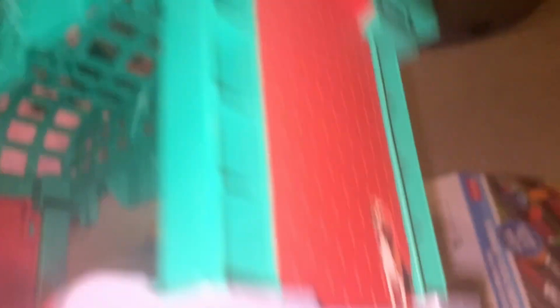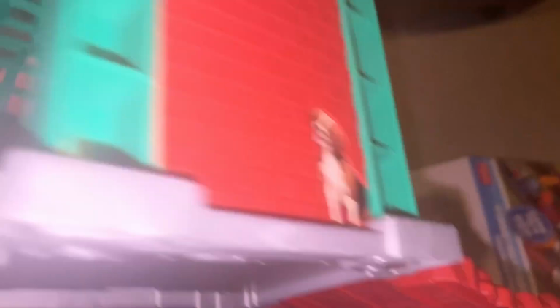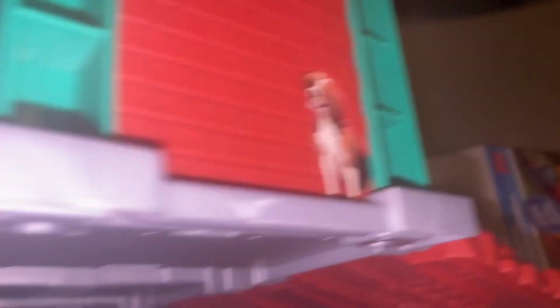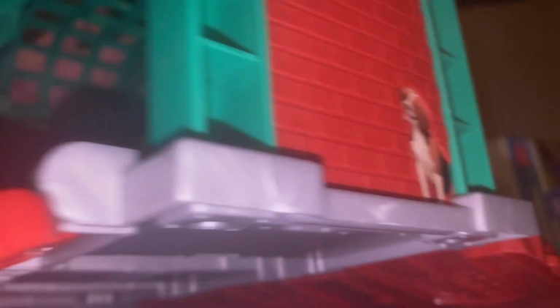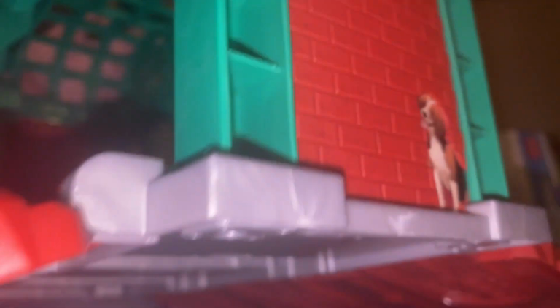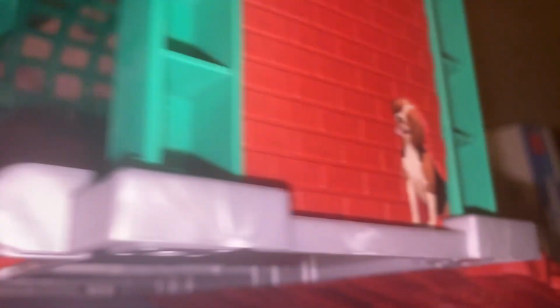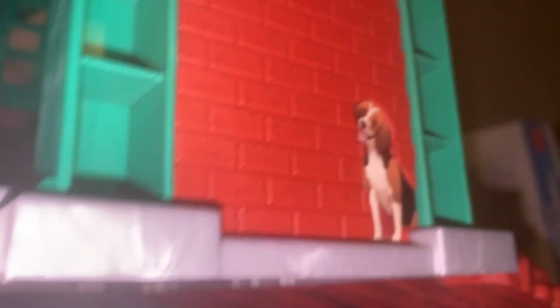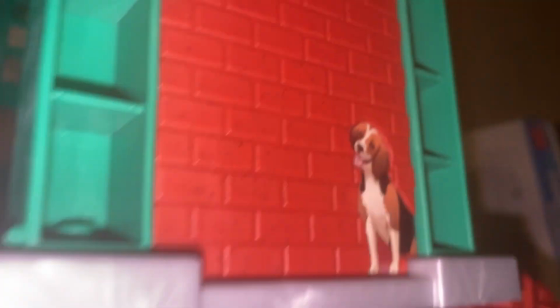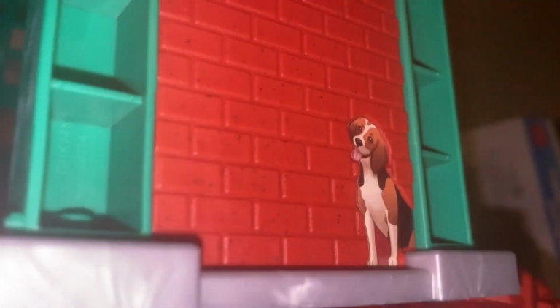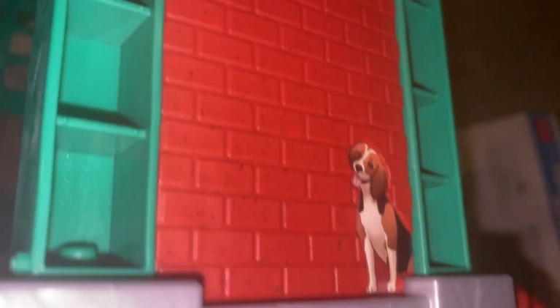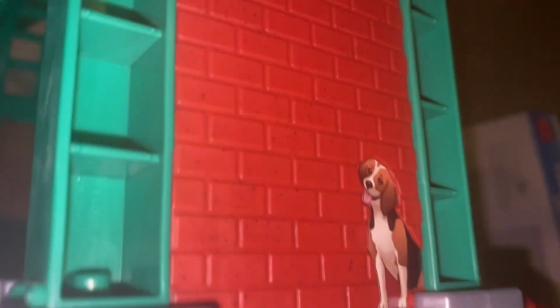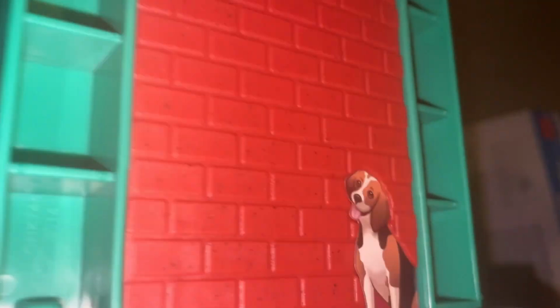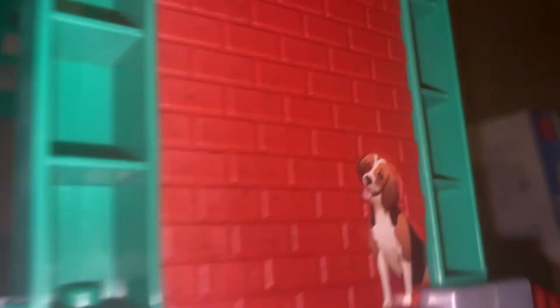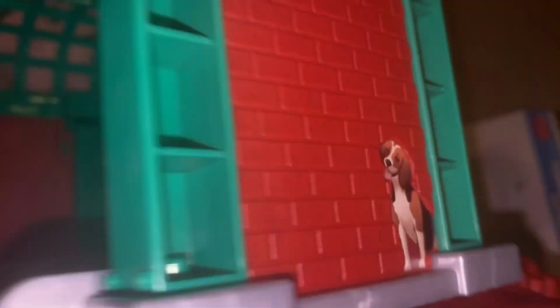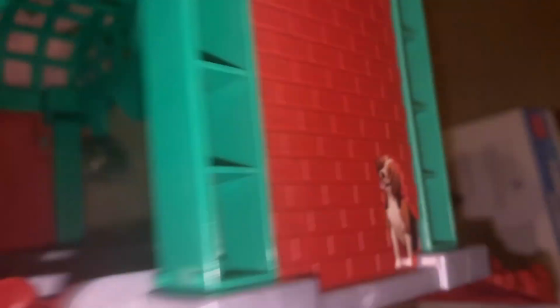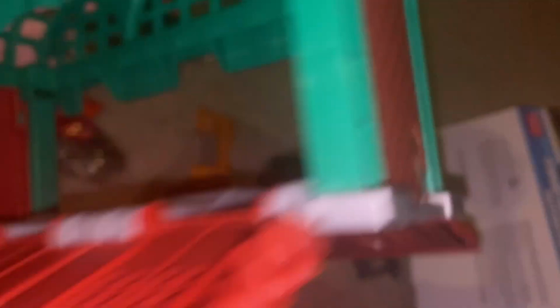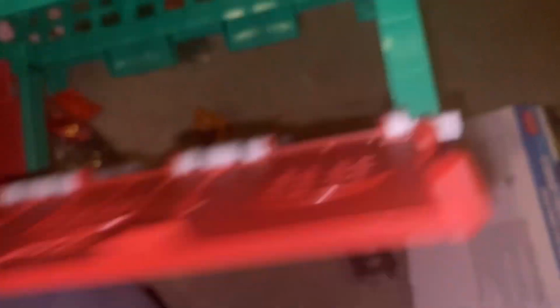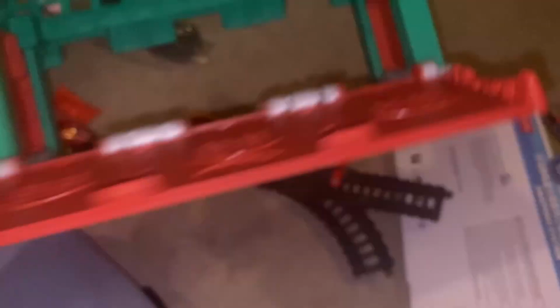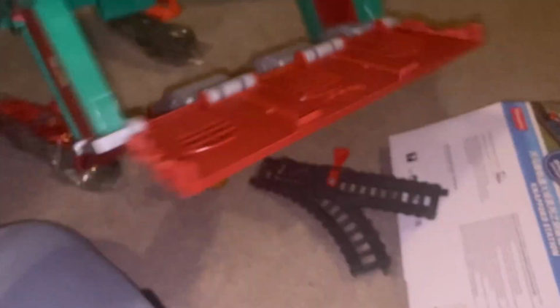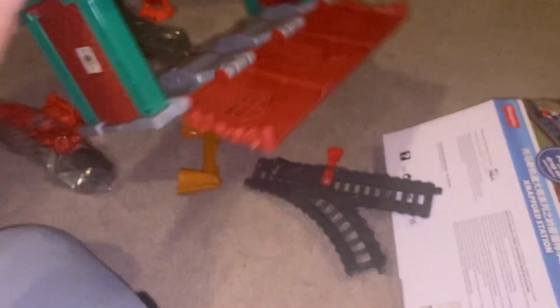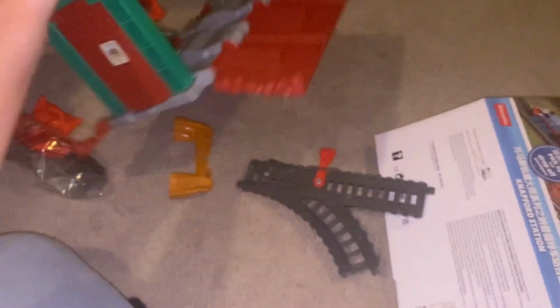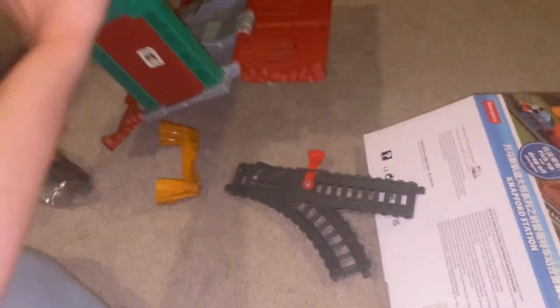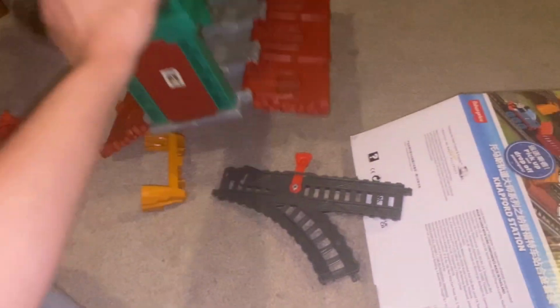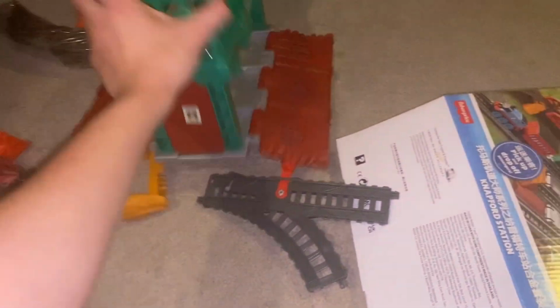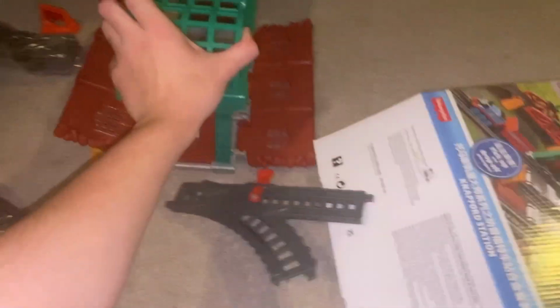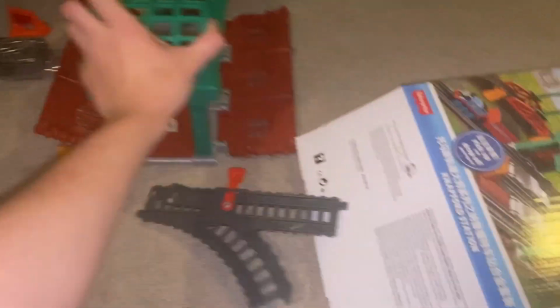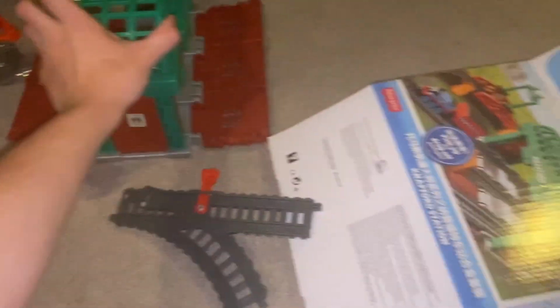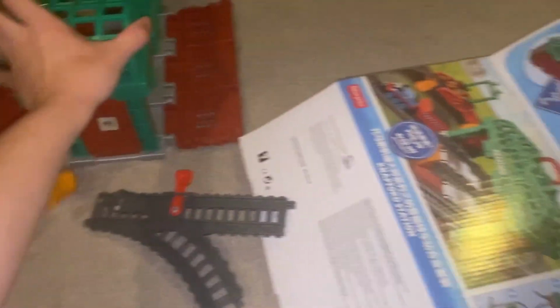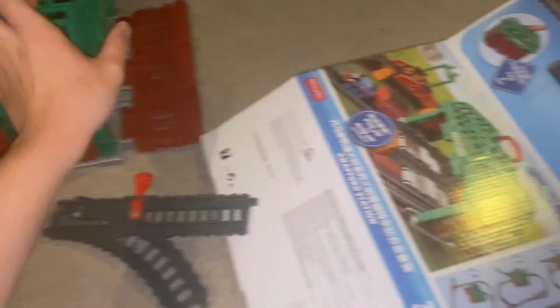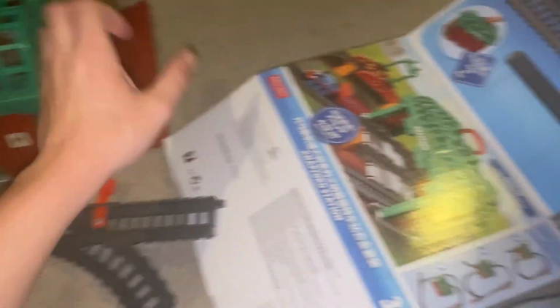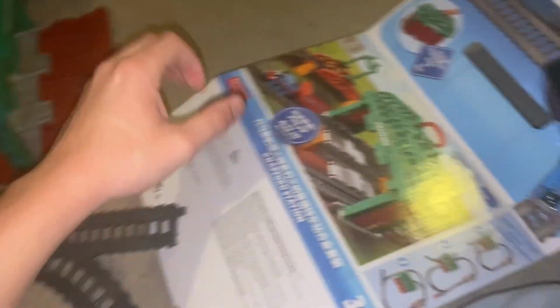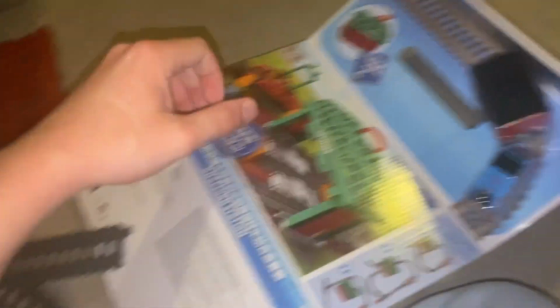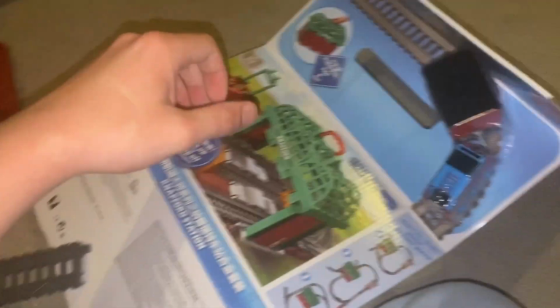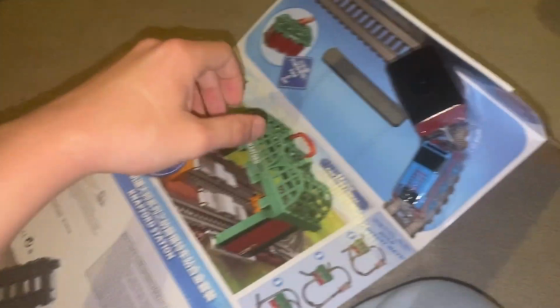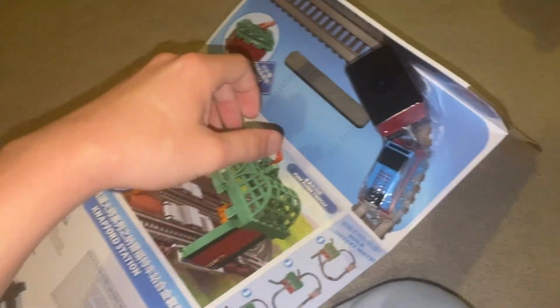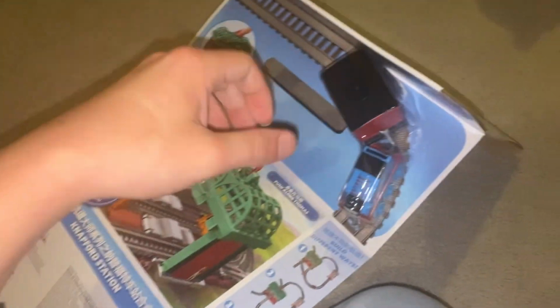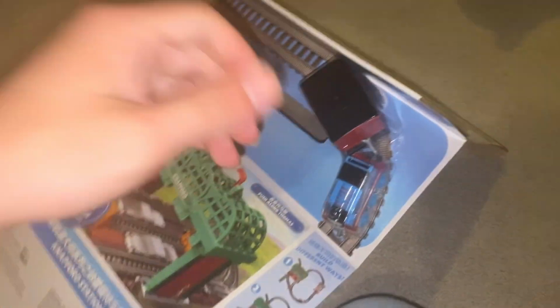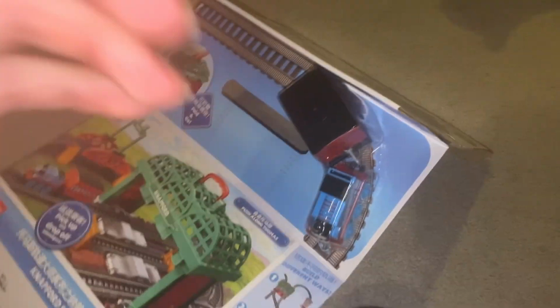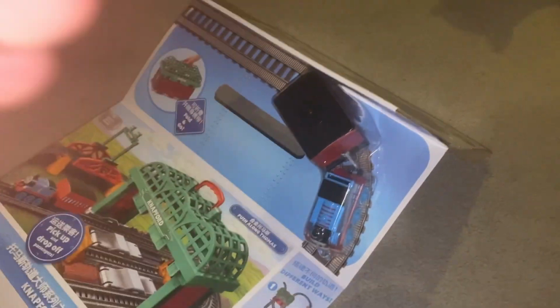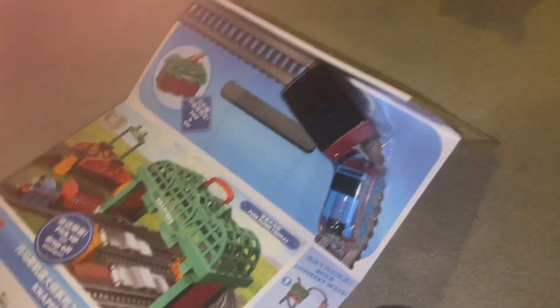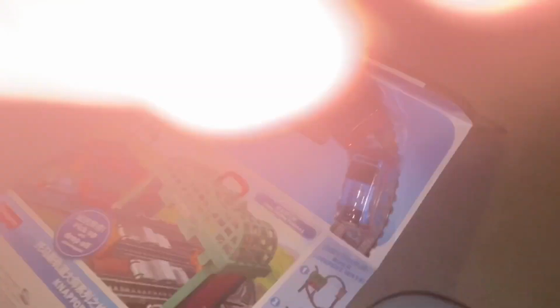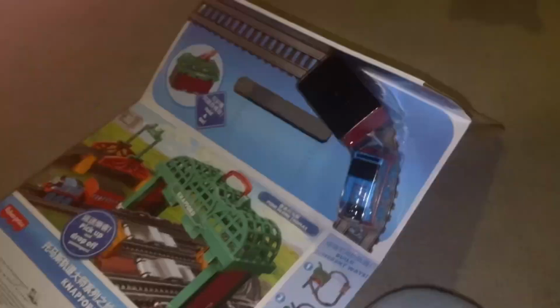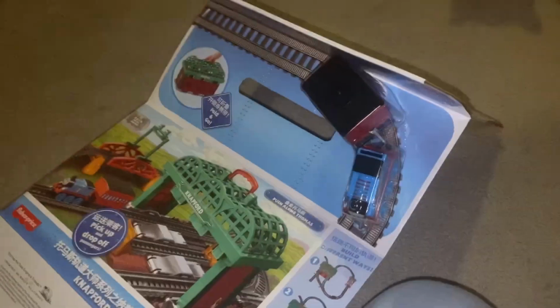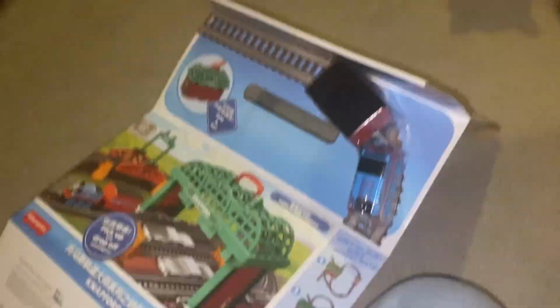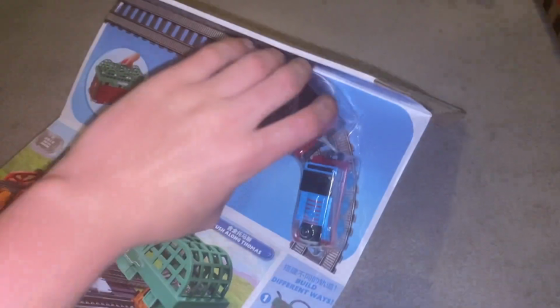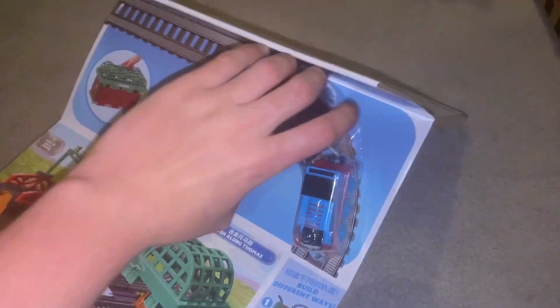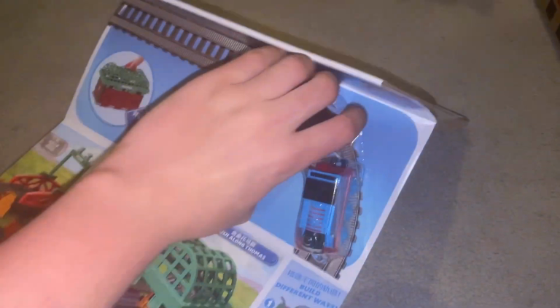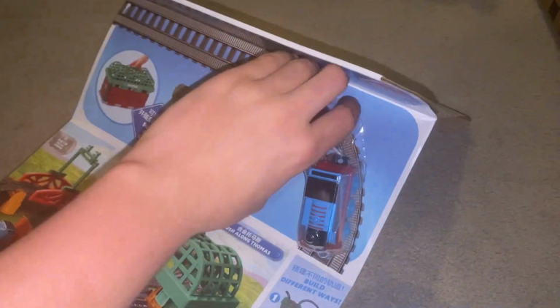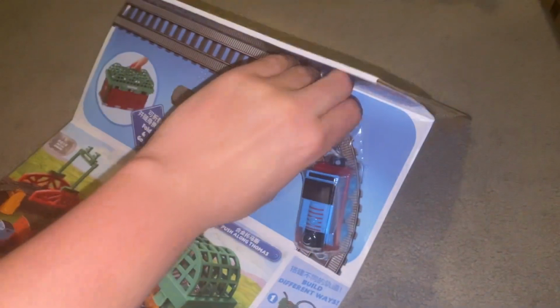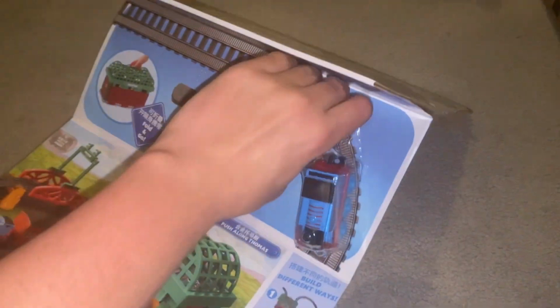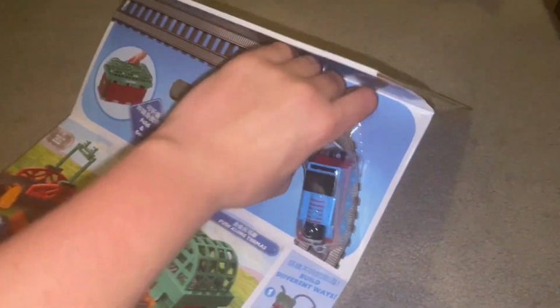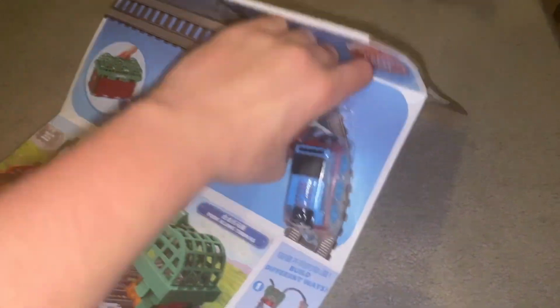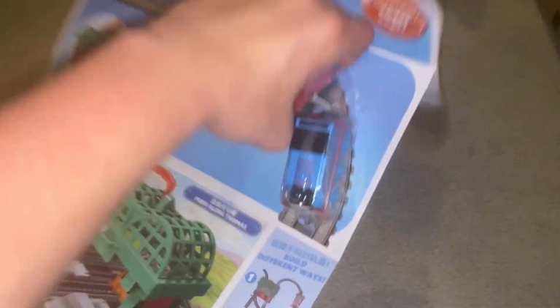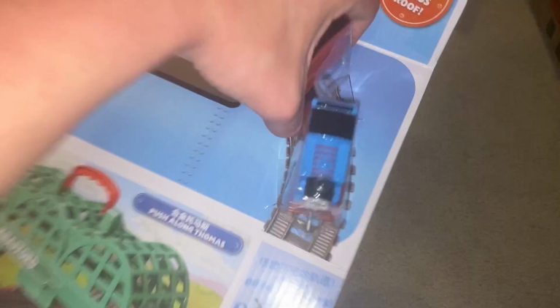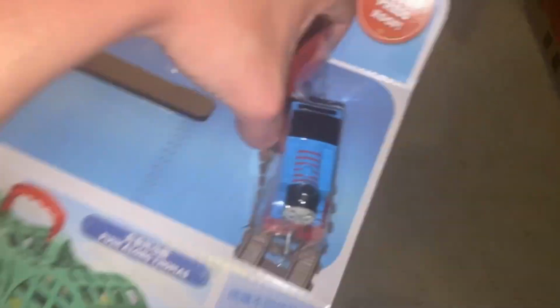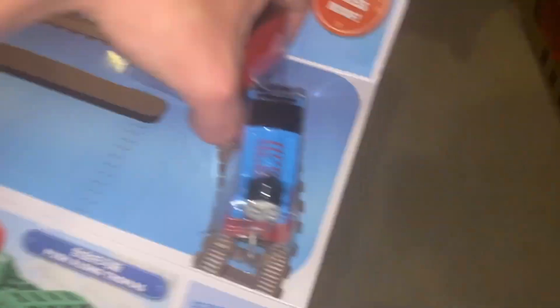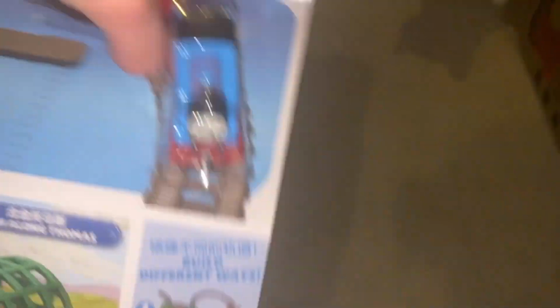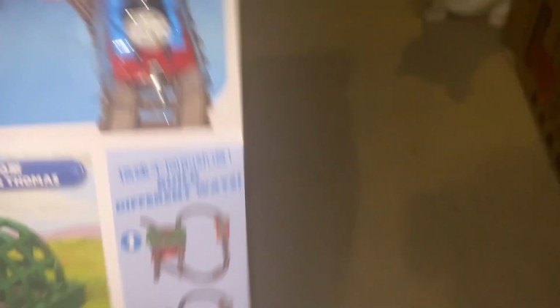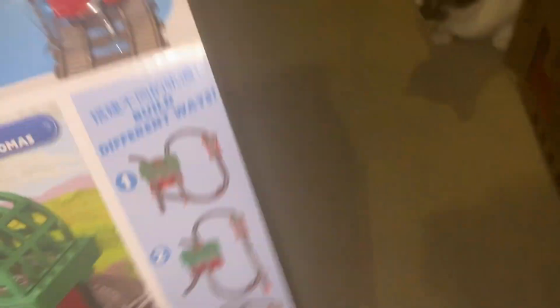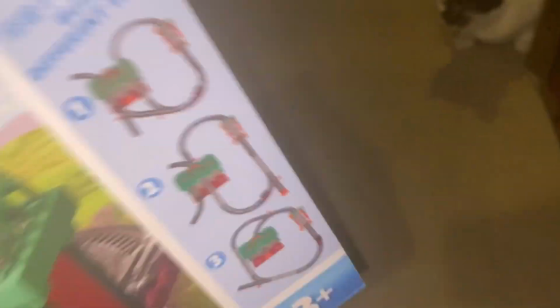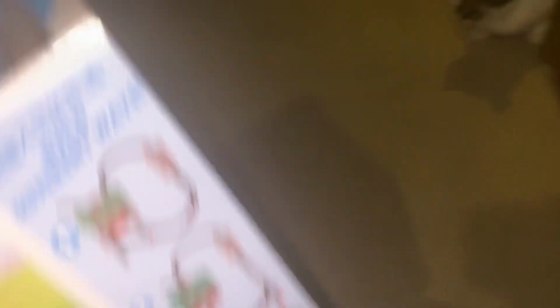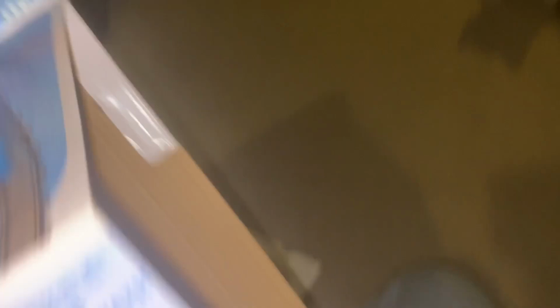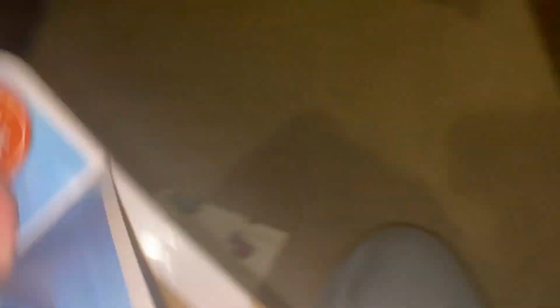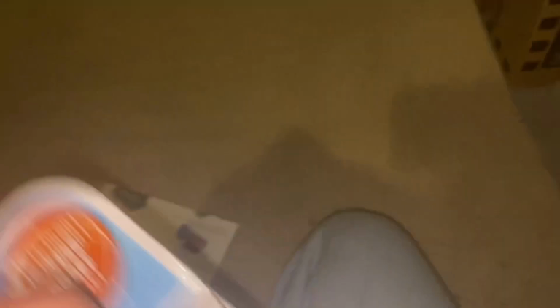And there's Fuzzy, from Thomas' Fuzzy Friend. Alright, let's get Thomas and his passenger coach out.